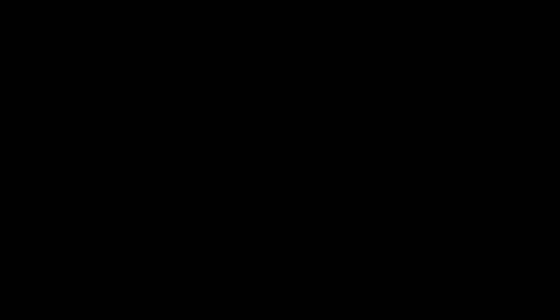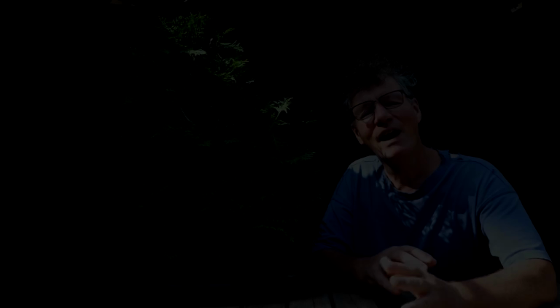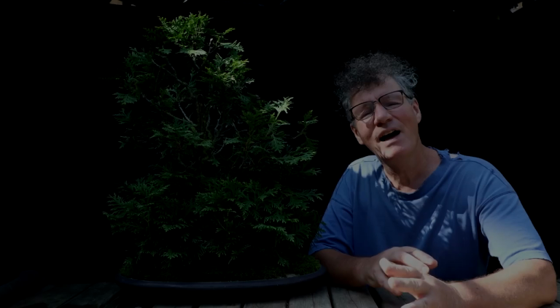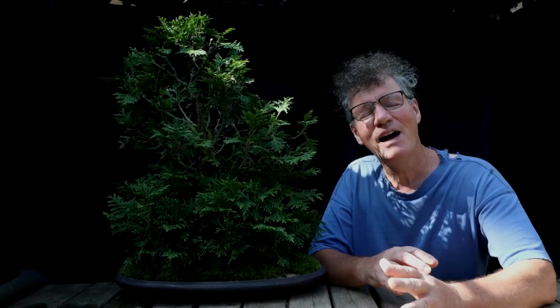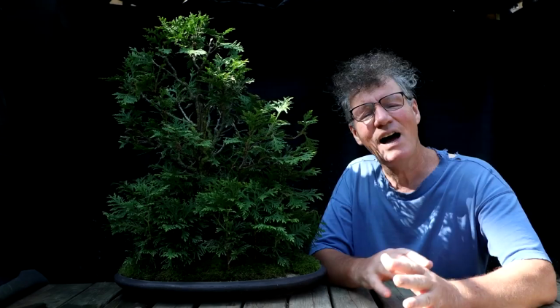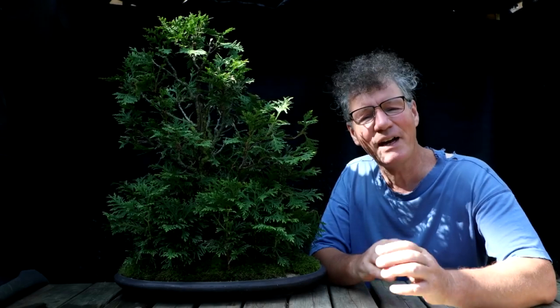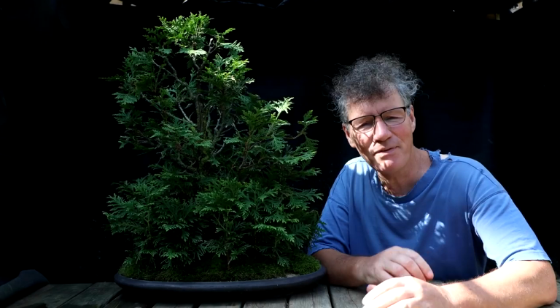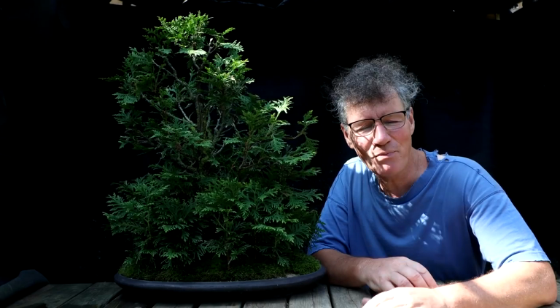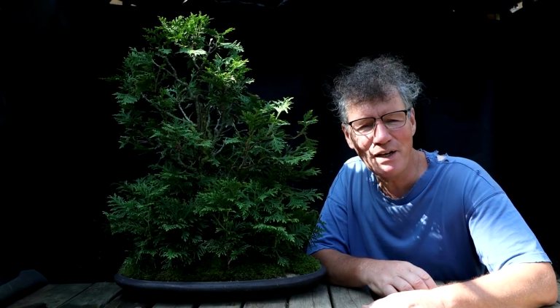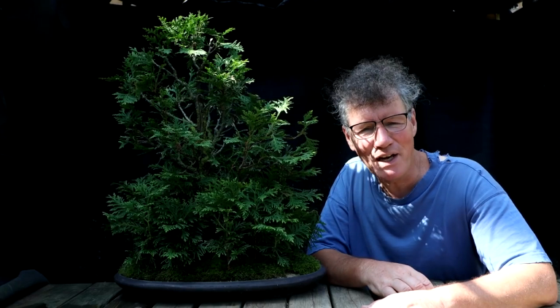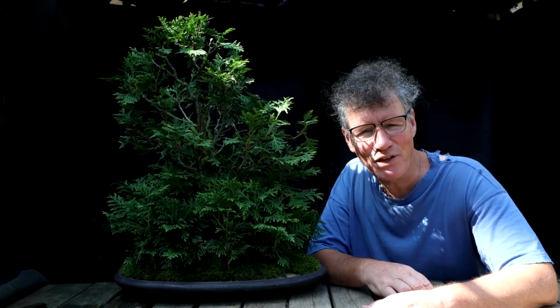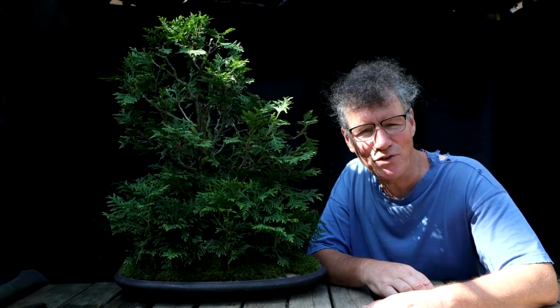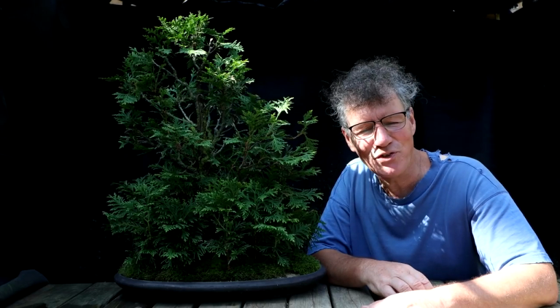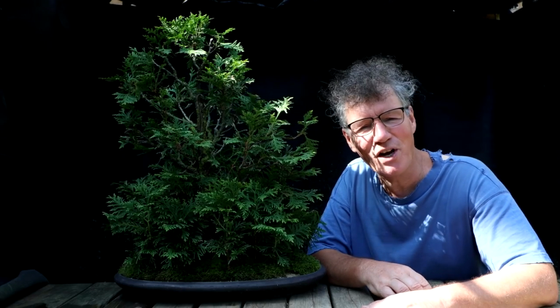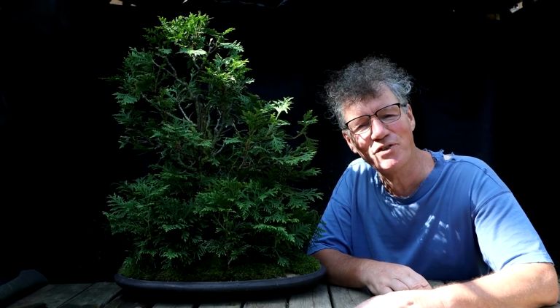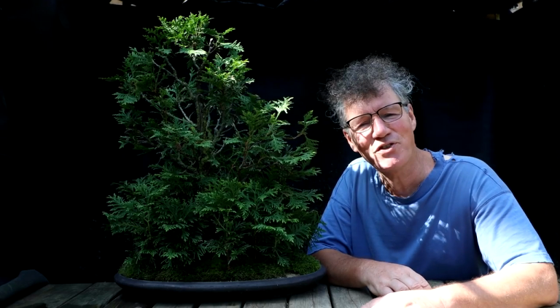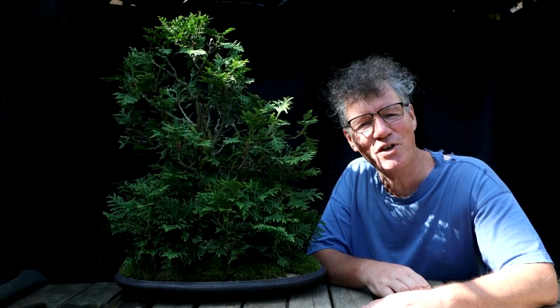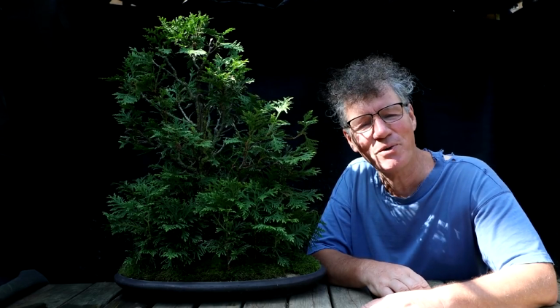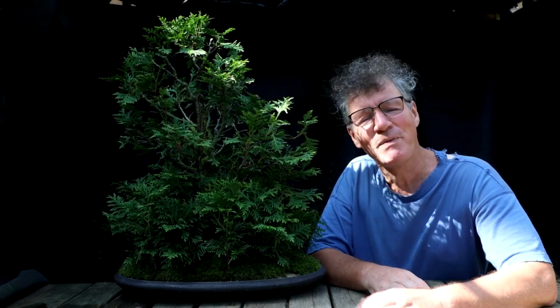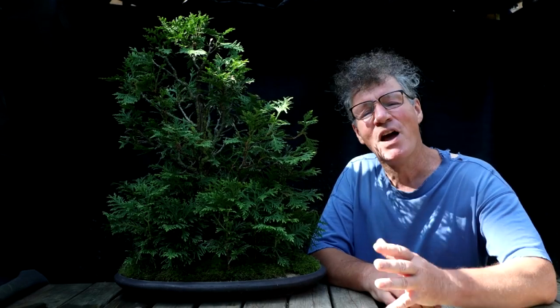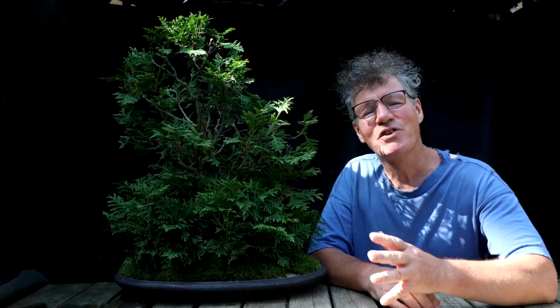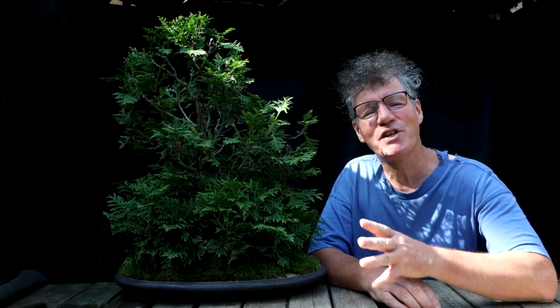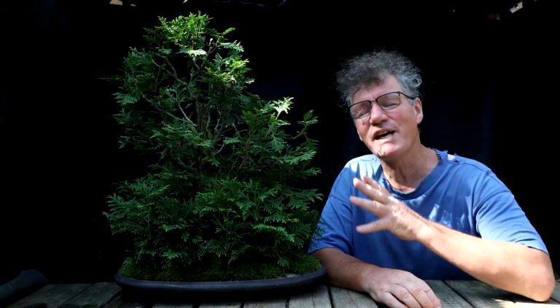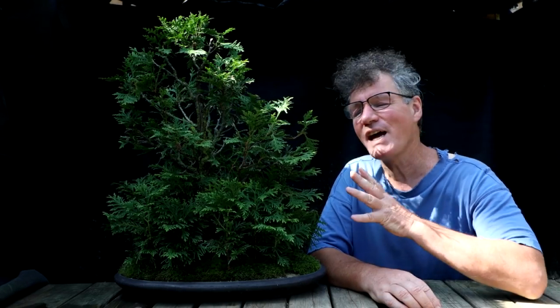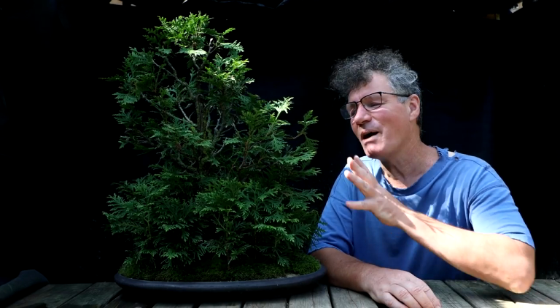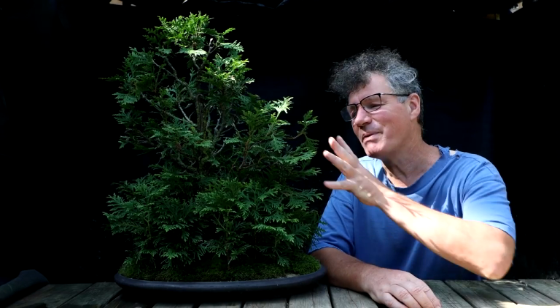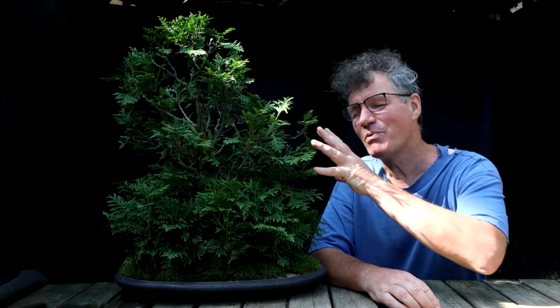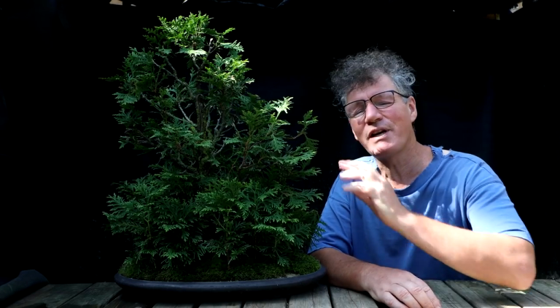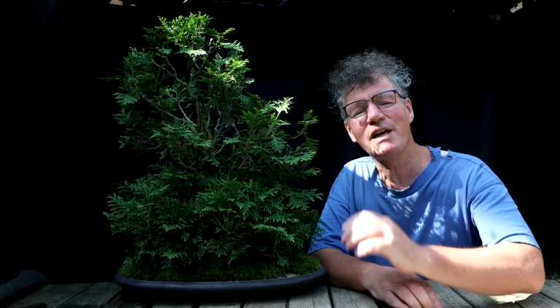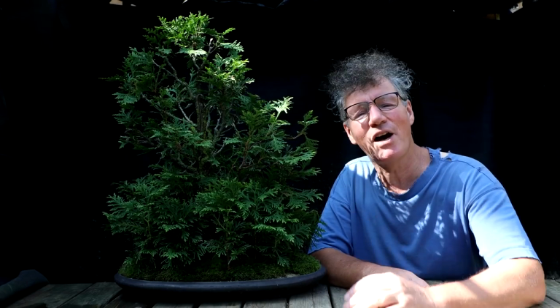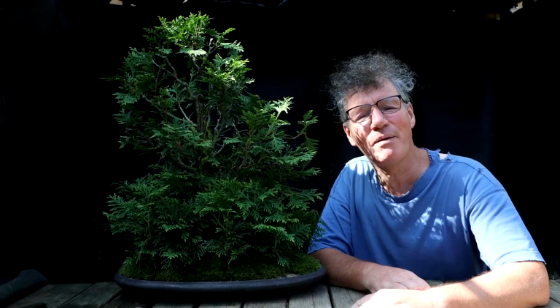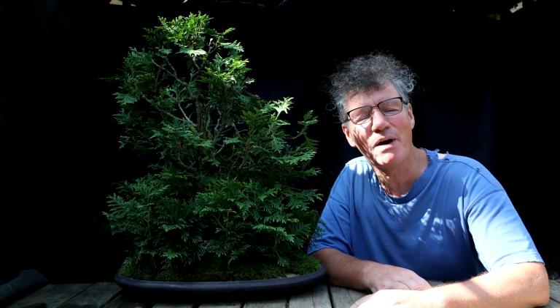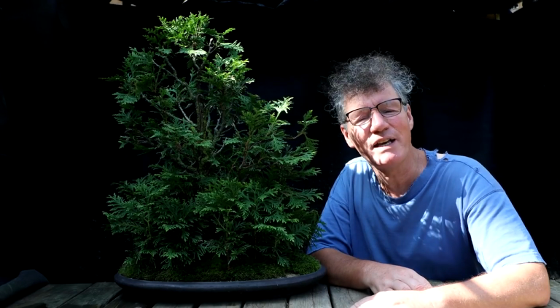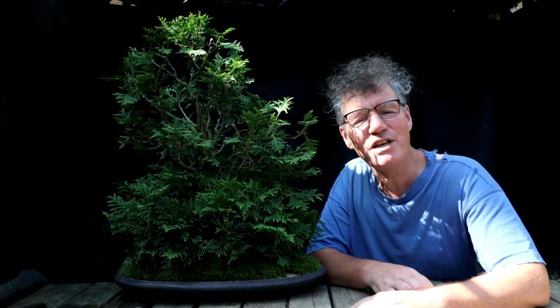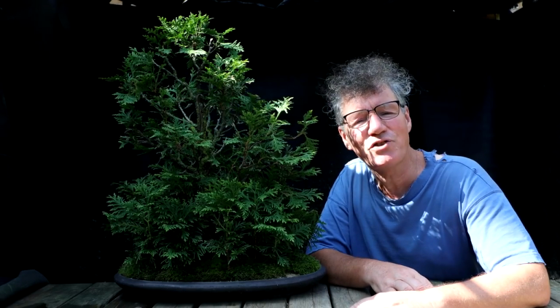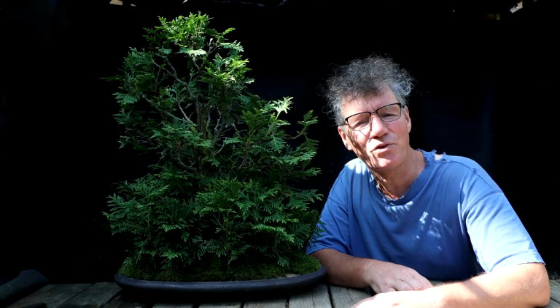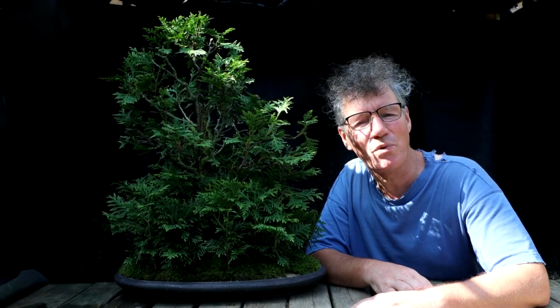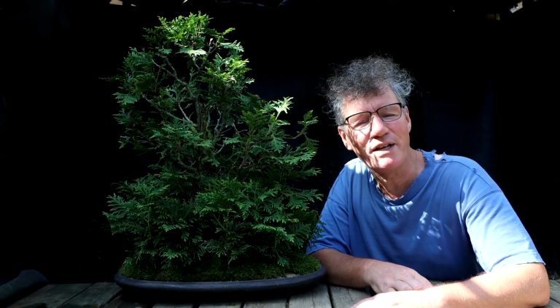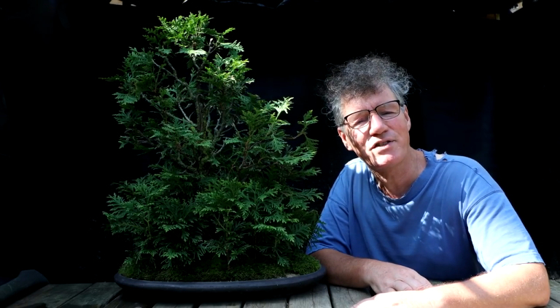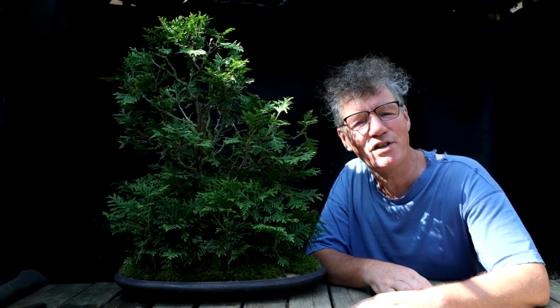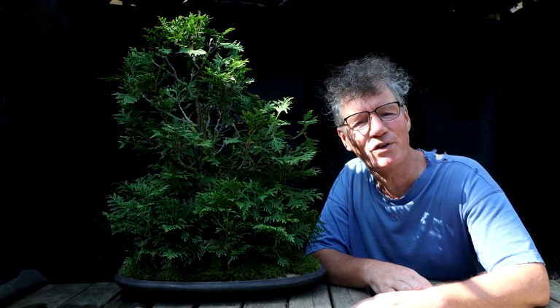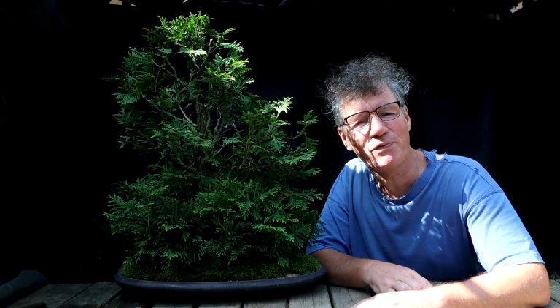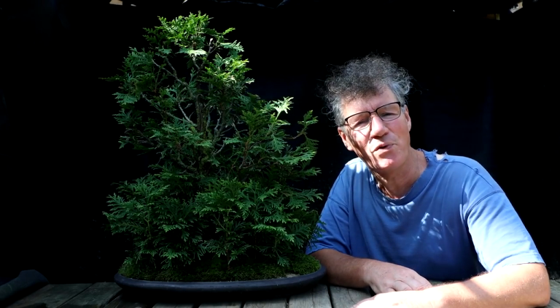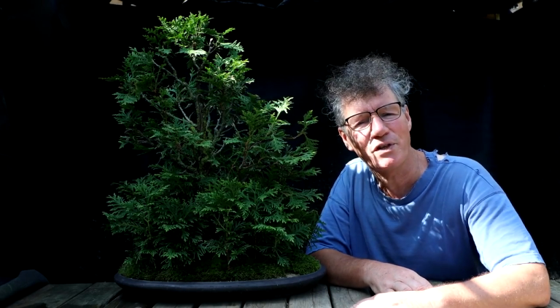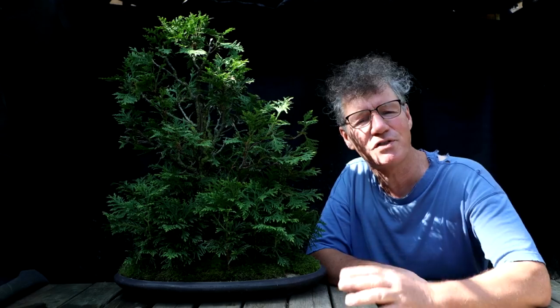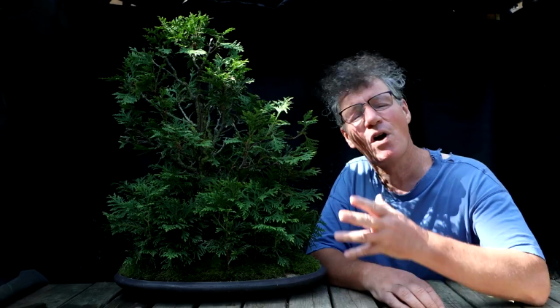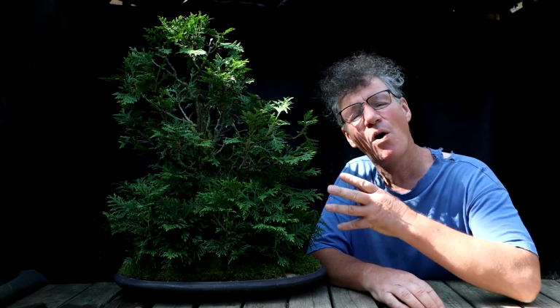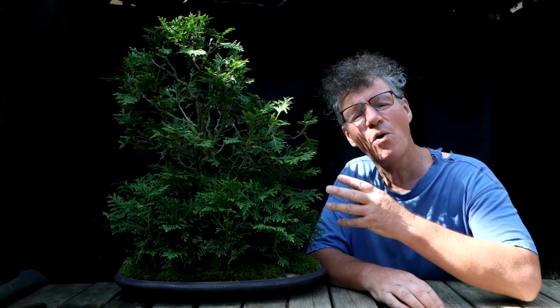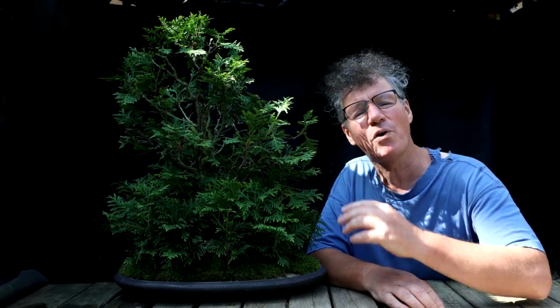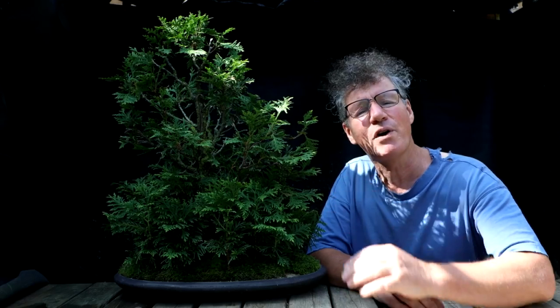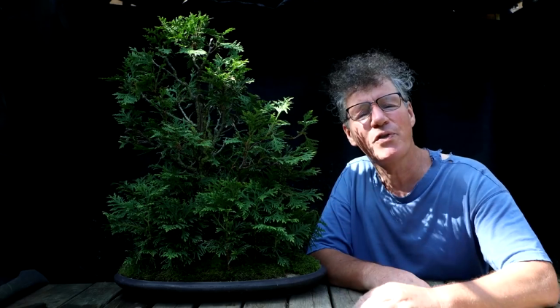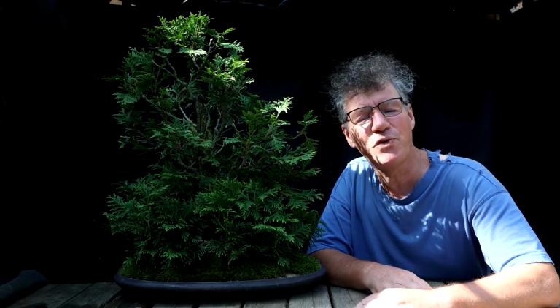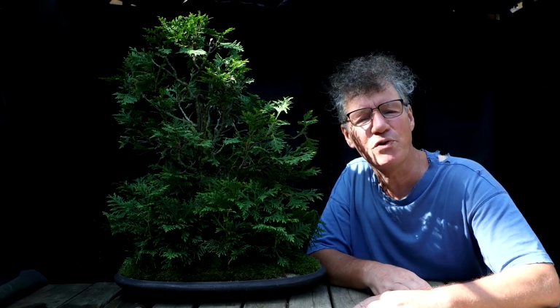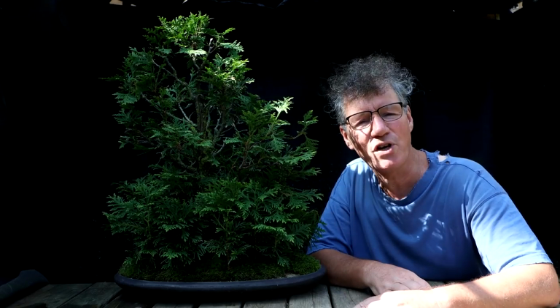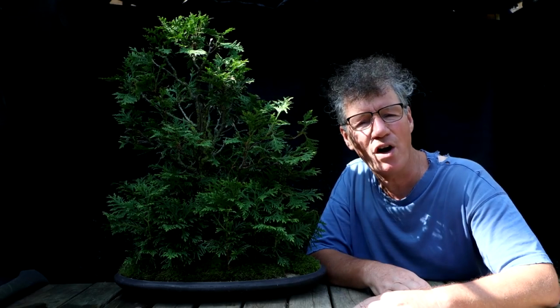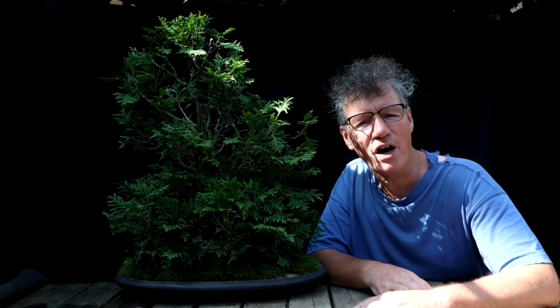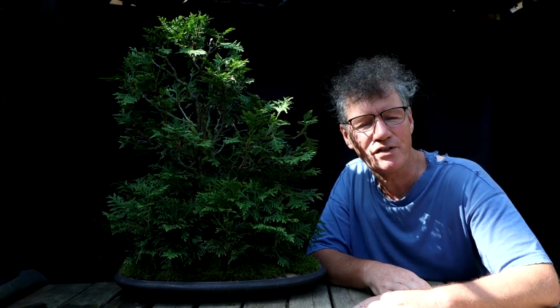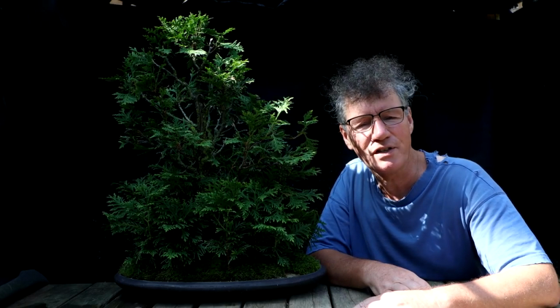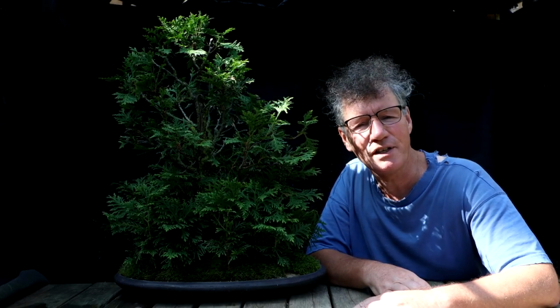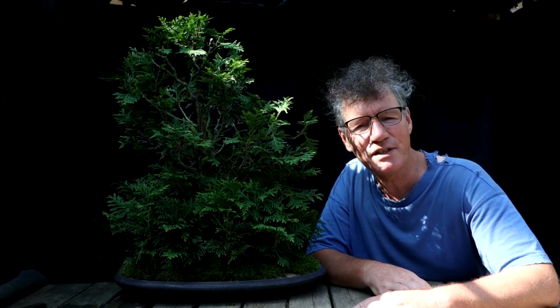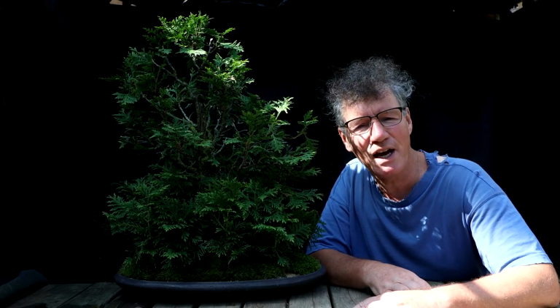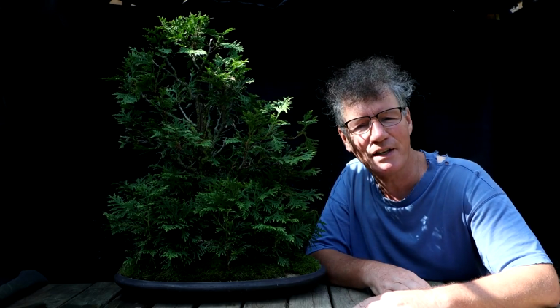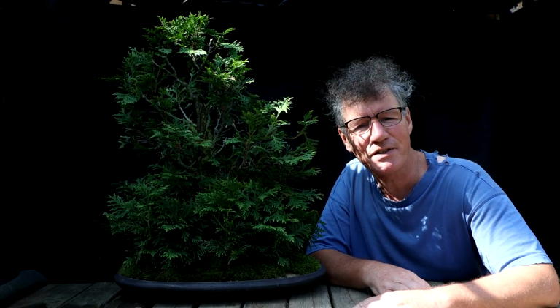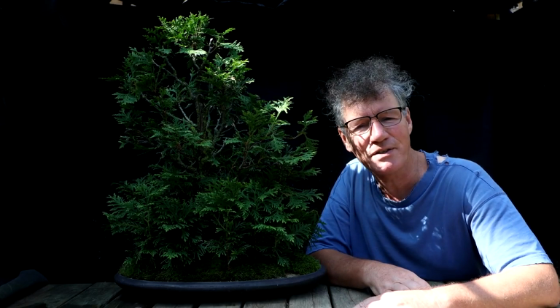Hi everyone, Nigel Saunders here. Today I'll be working on my Eastern White Cedar Forest, or Thuja Occidentalis.